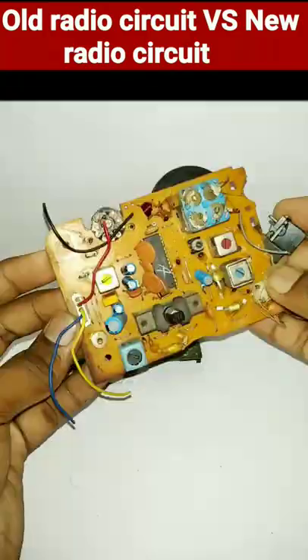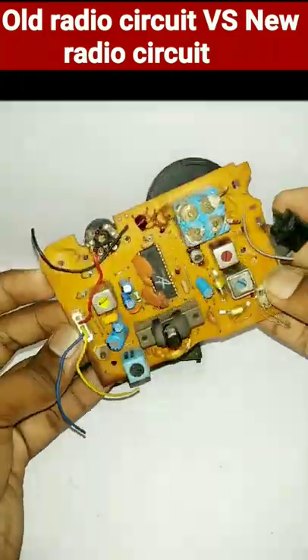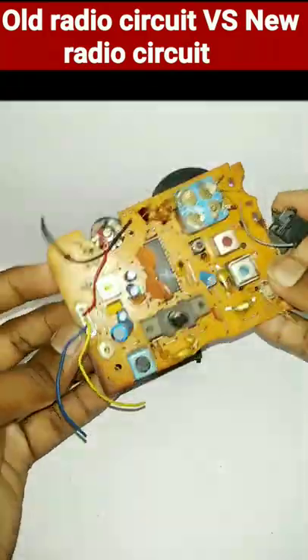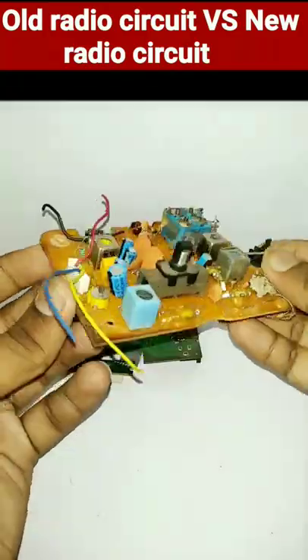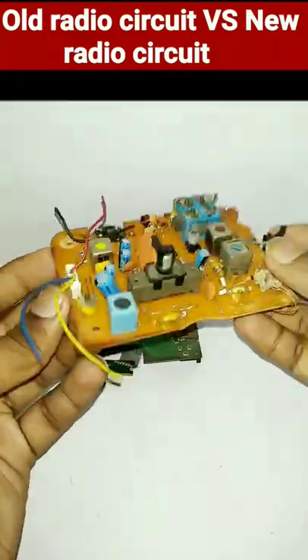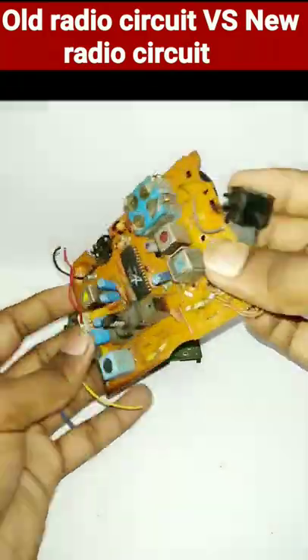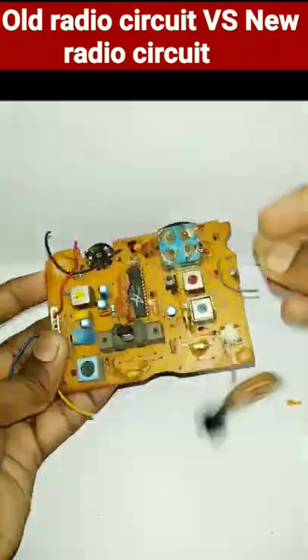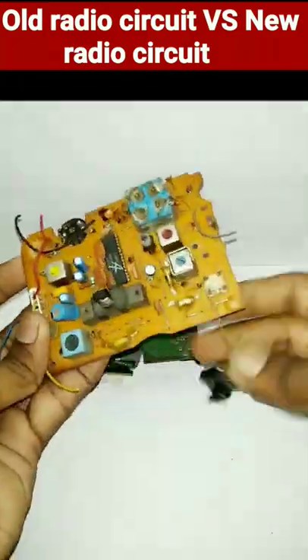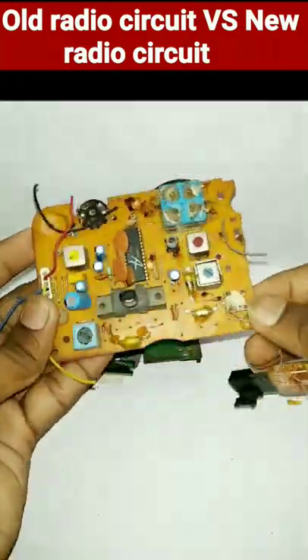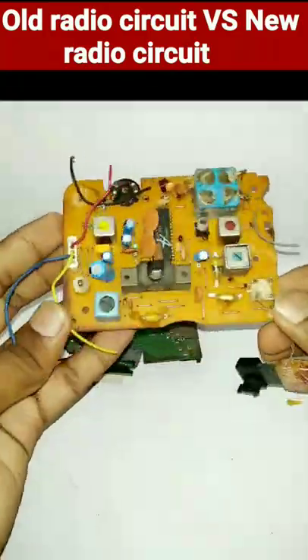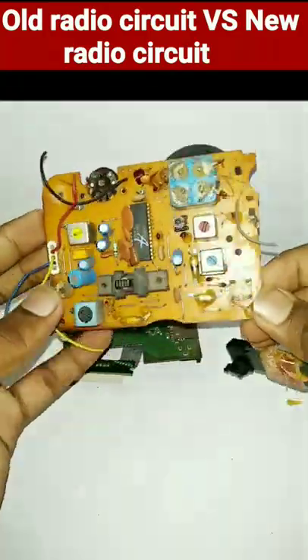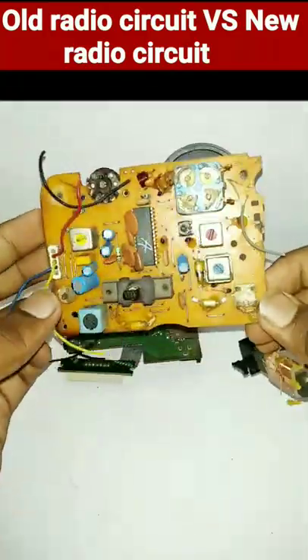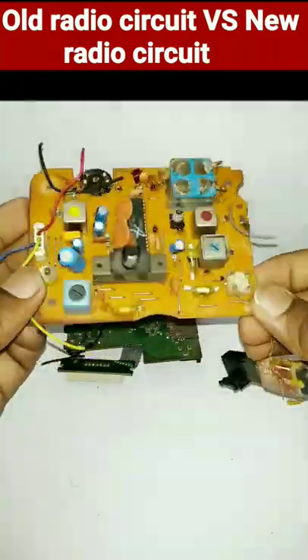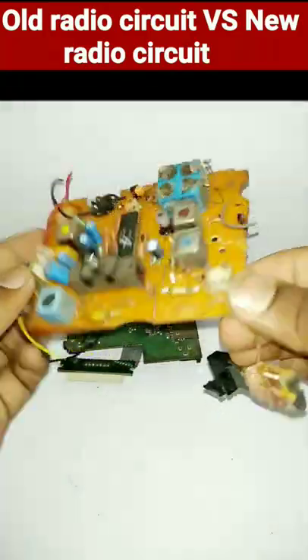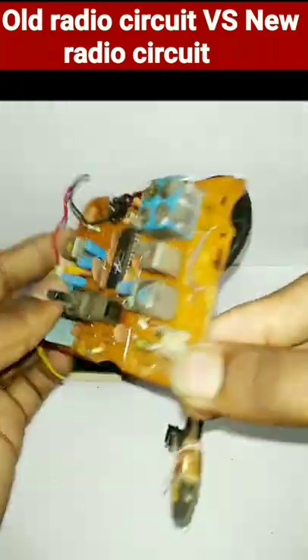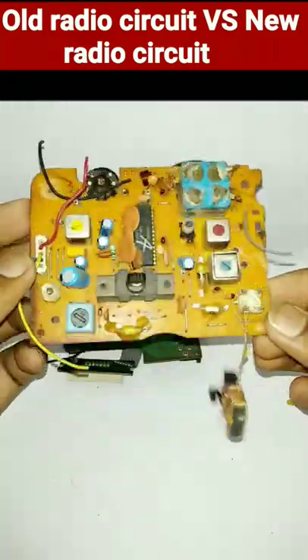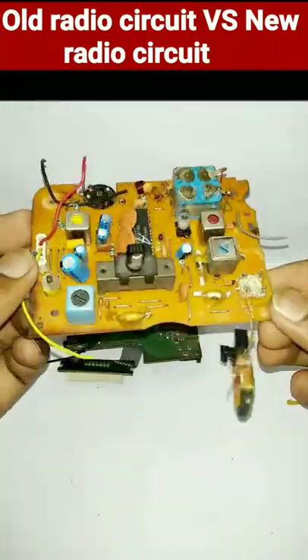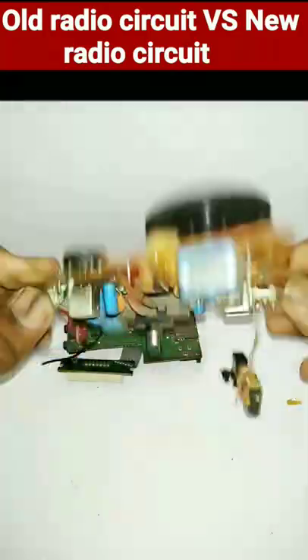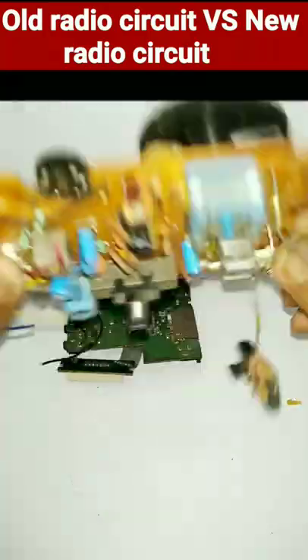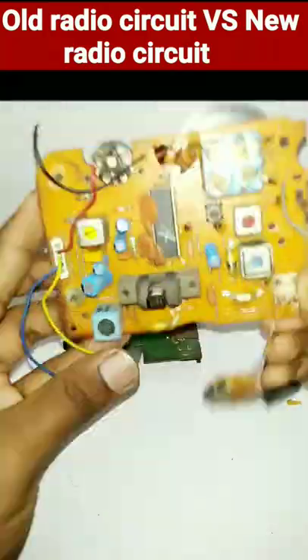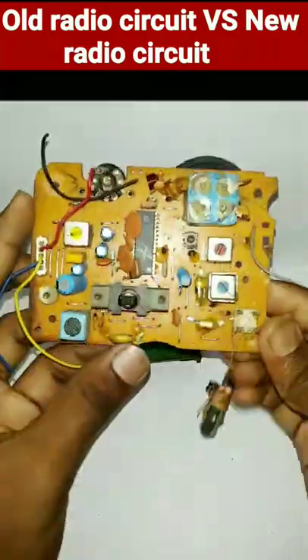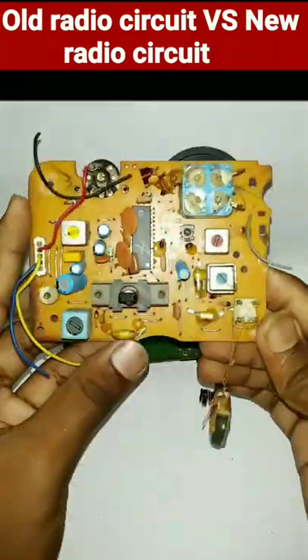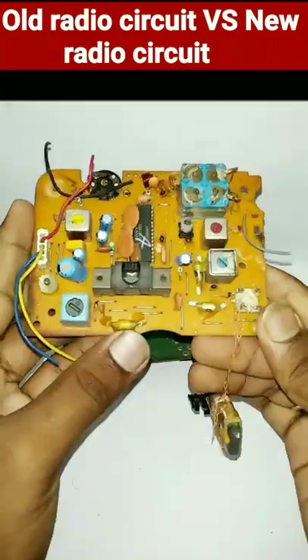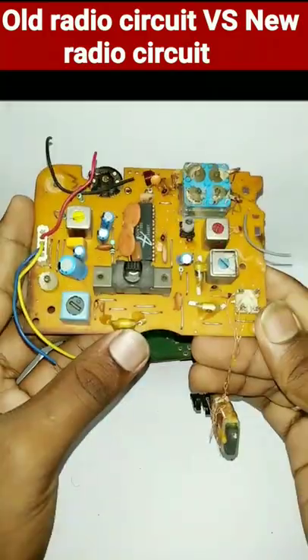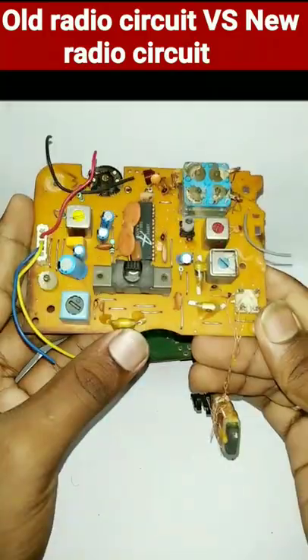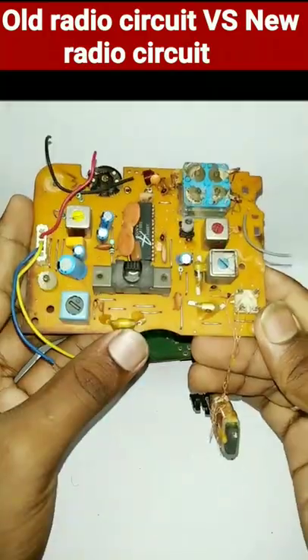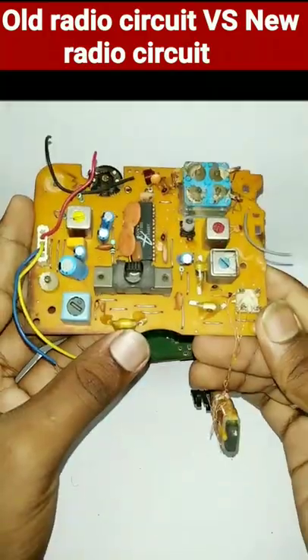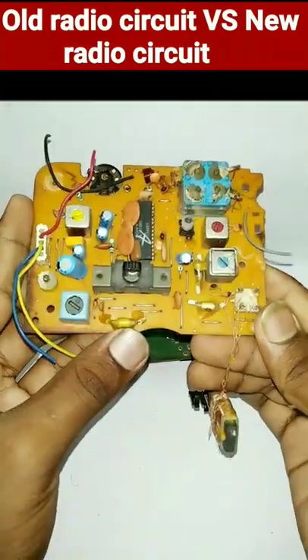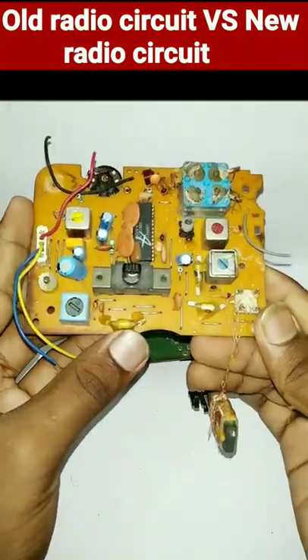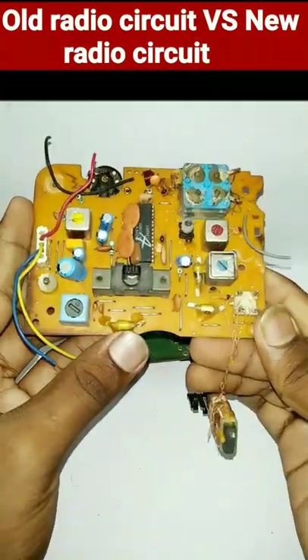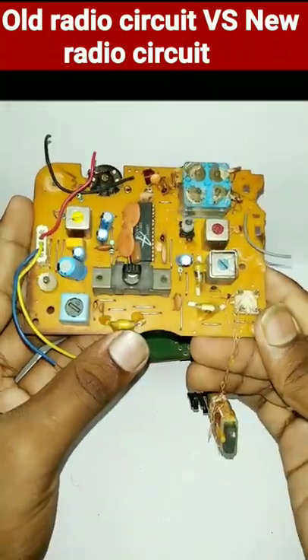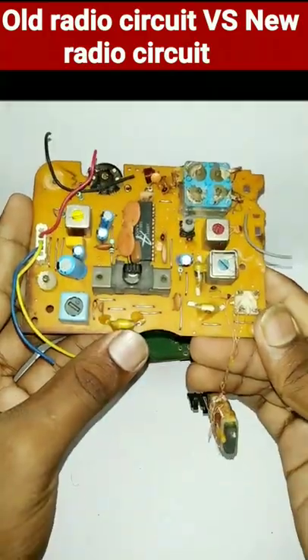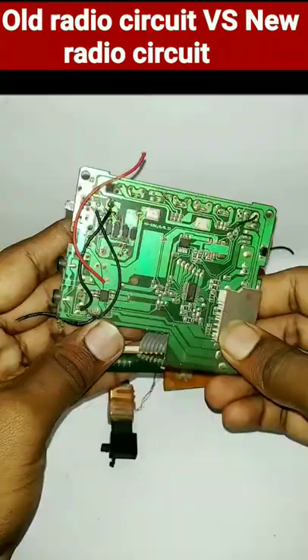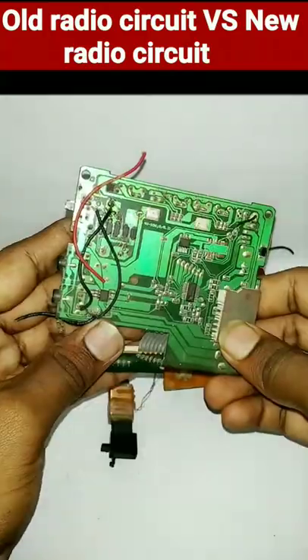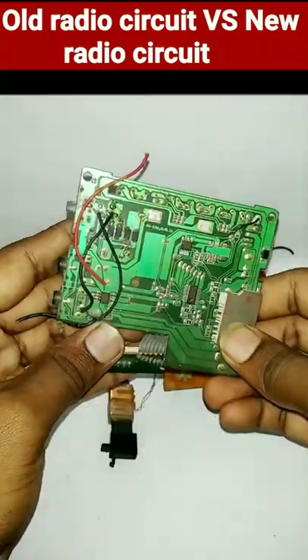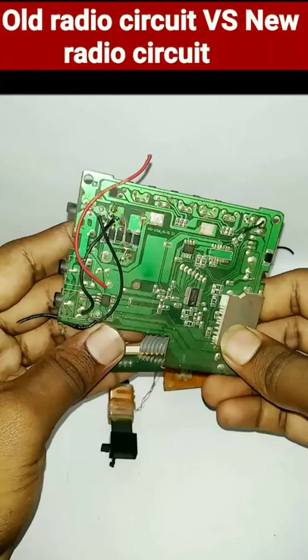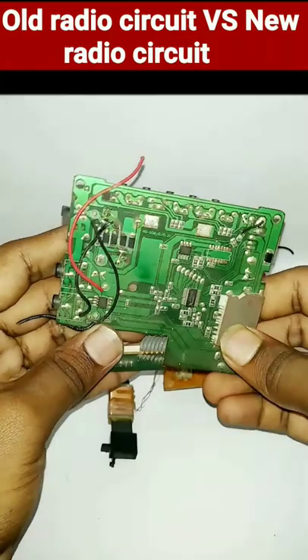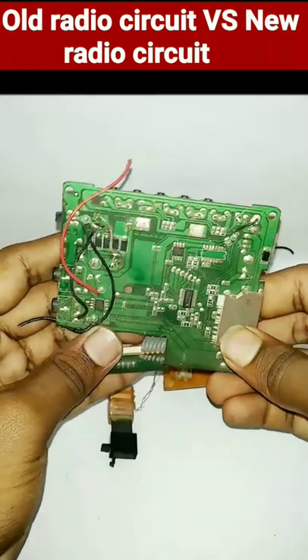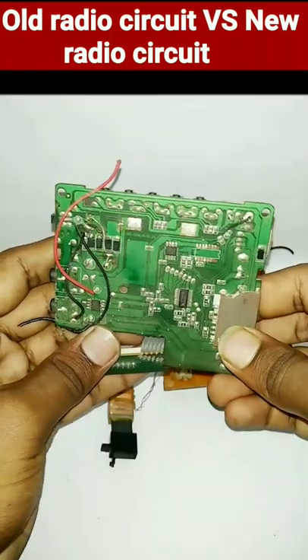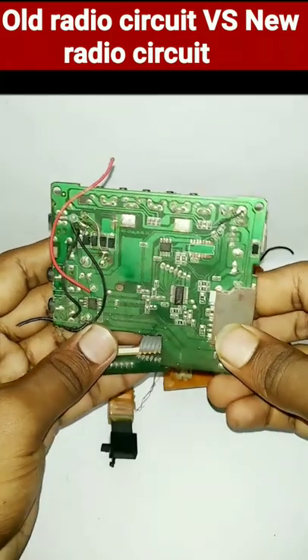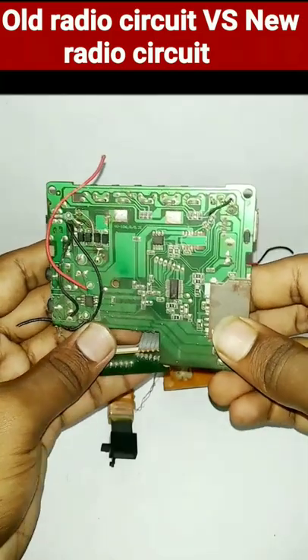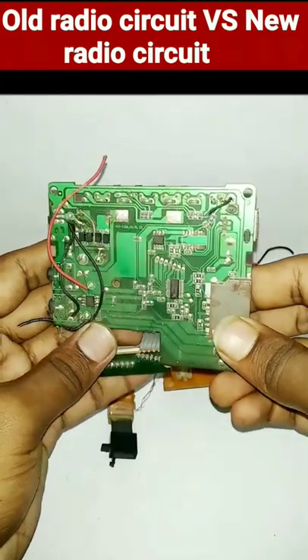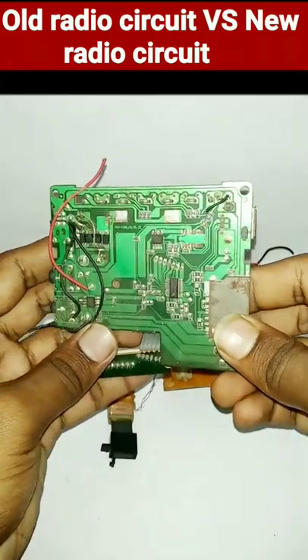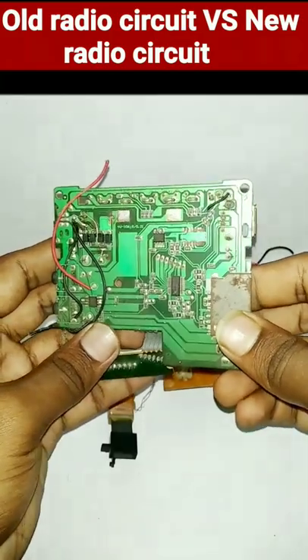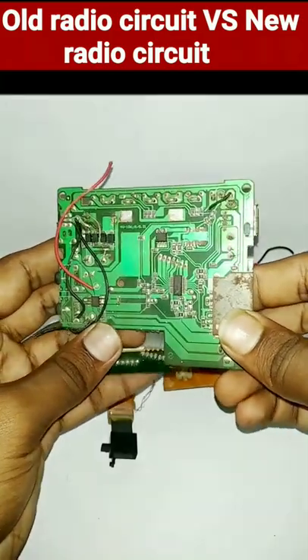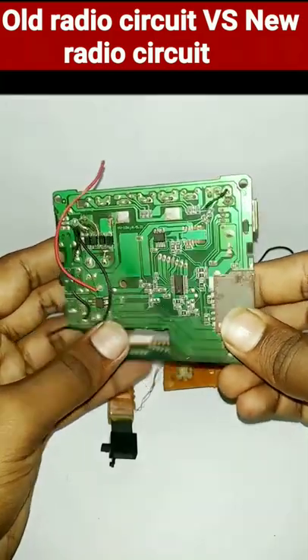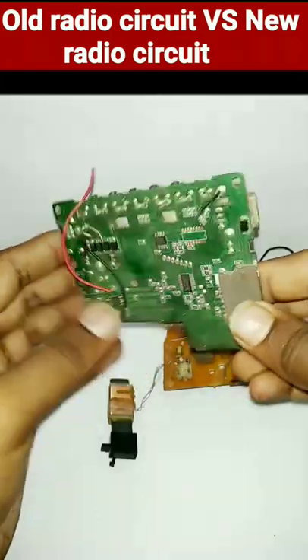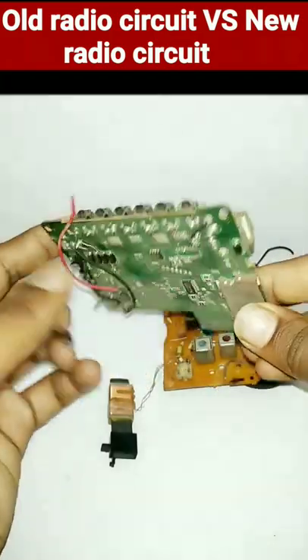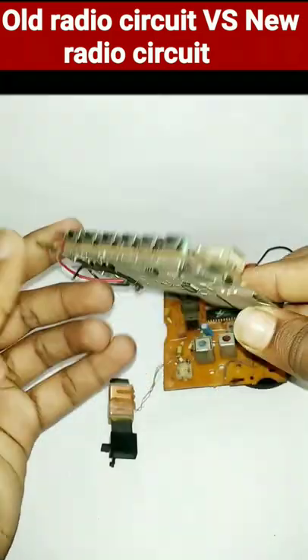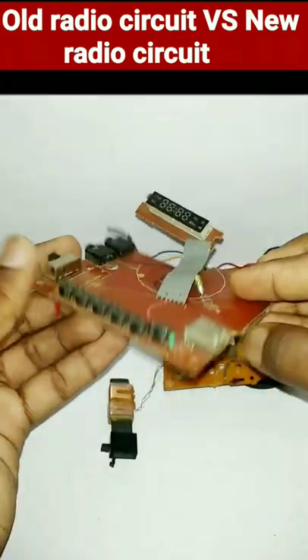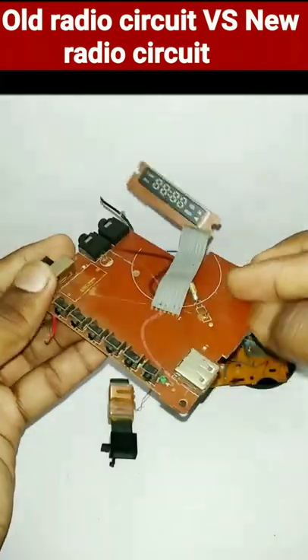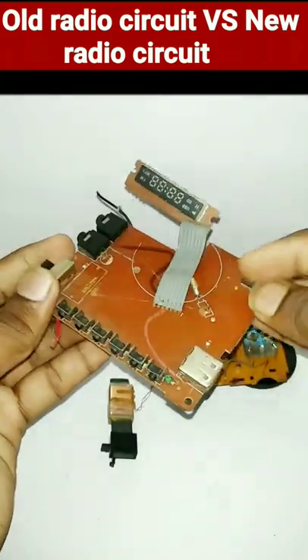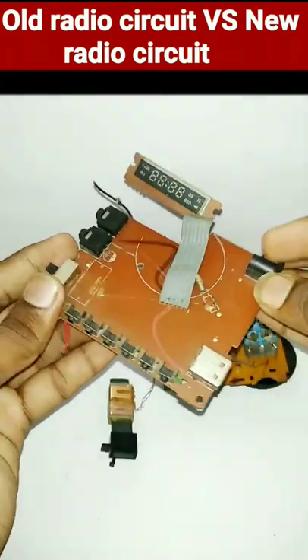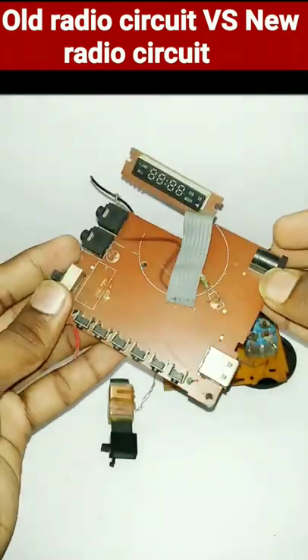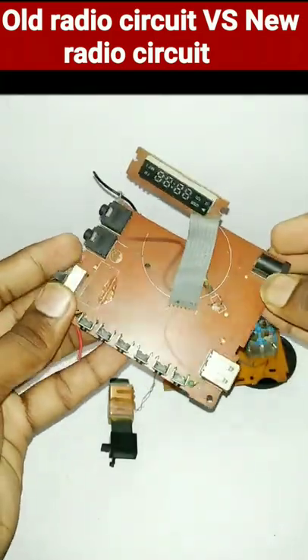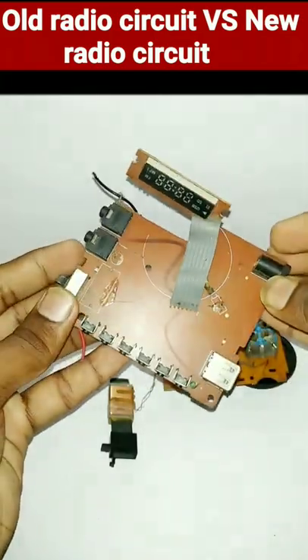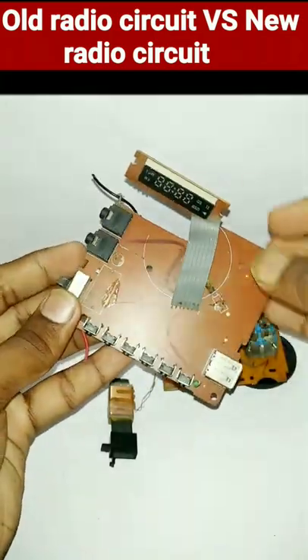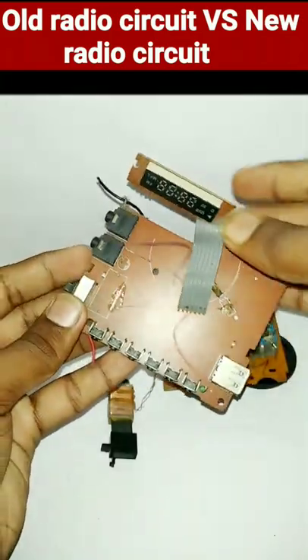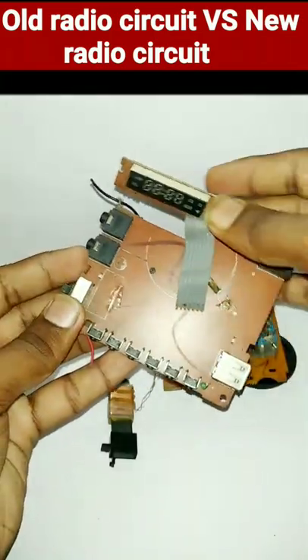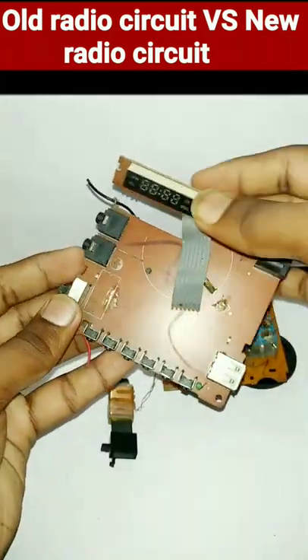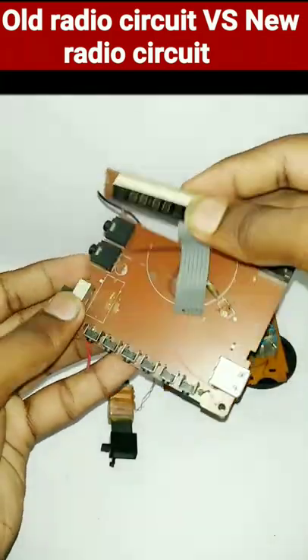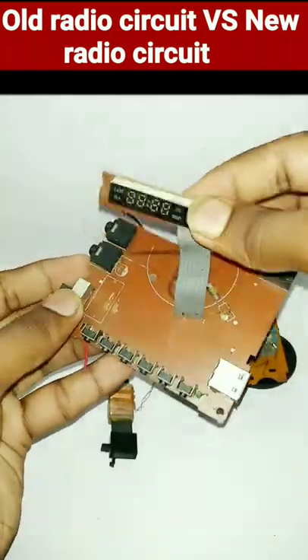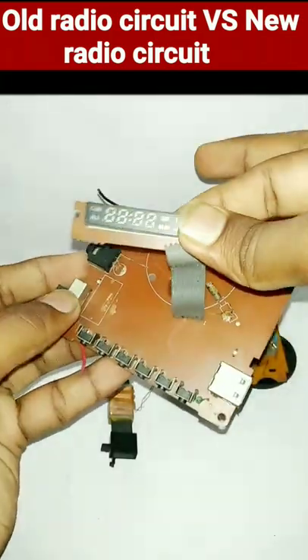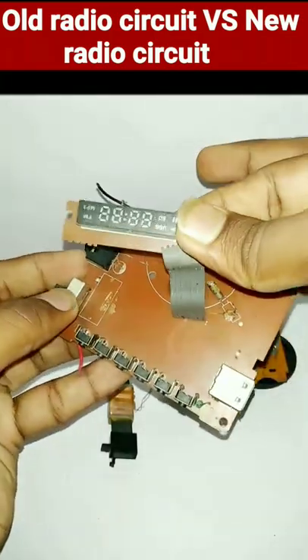Looking at the old radio circuit, we can see the size of the old radio circuit, but the technology is very small, and the new radio circuit is very small.